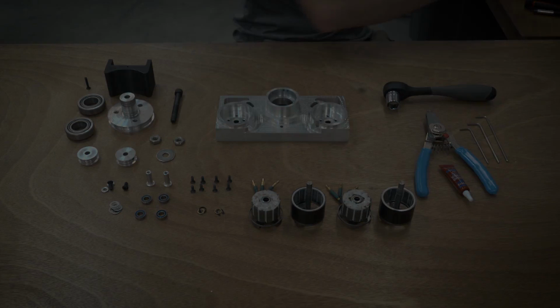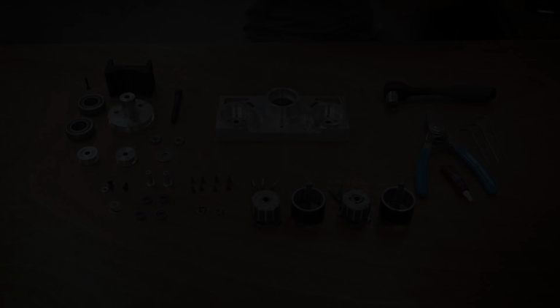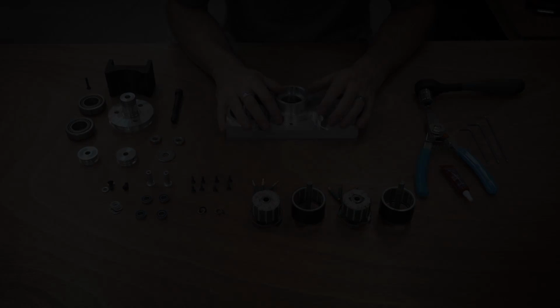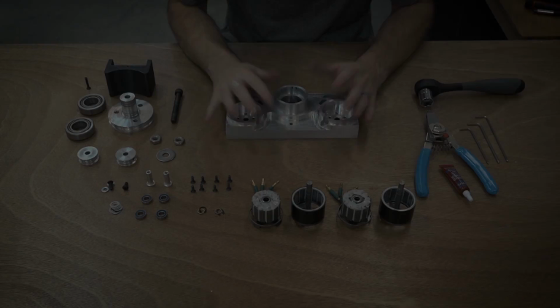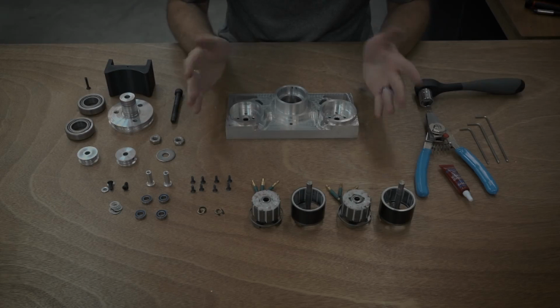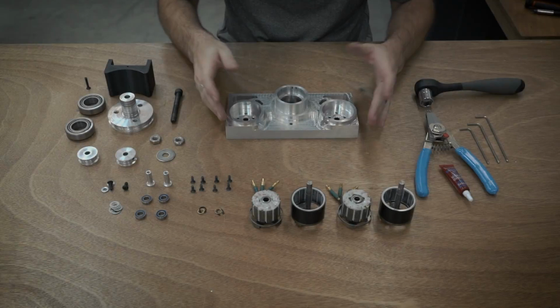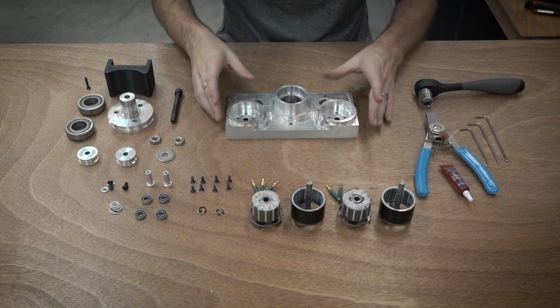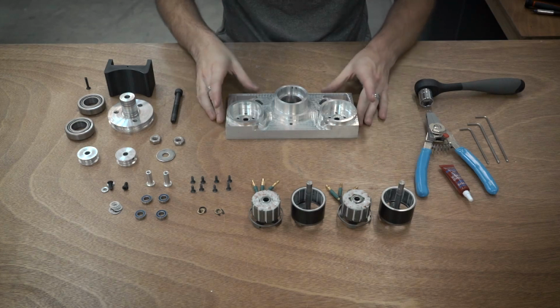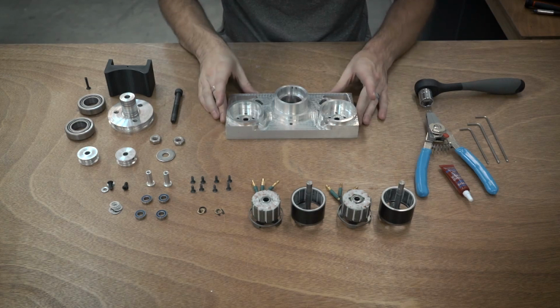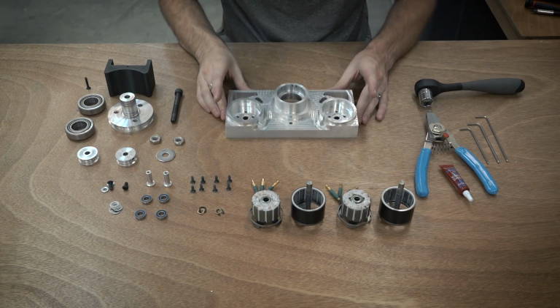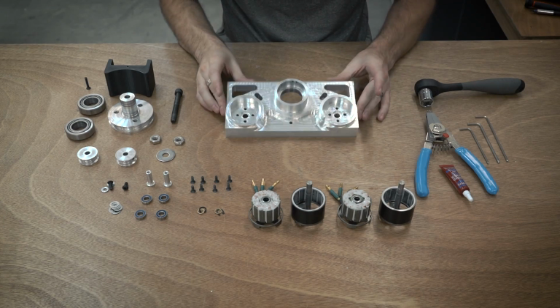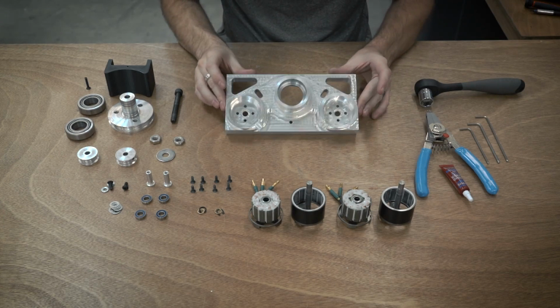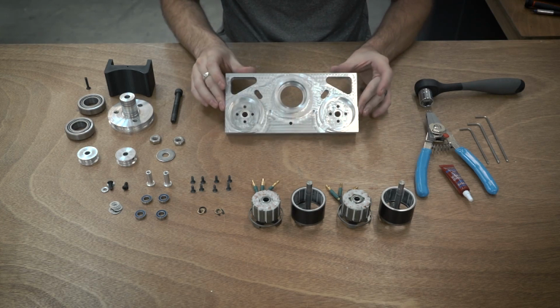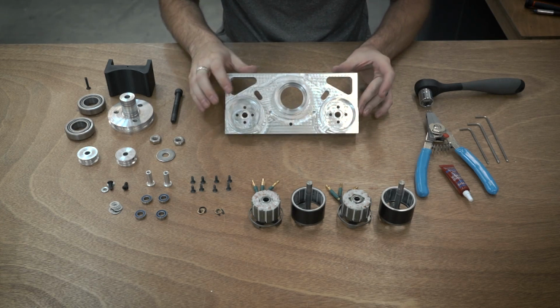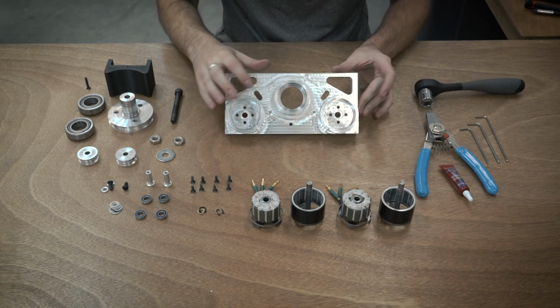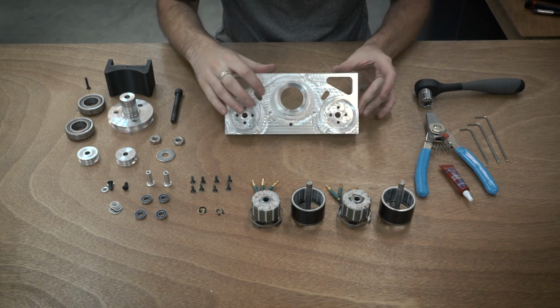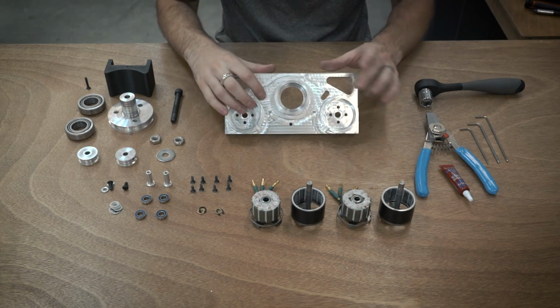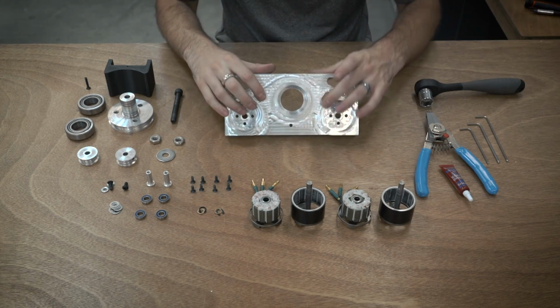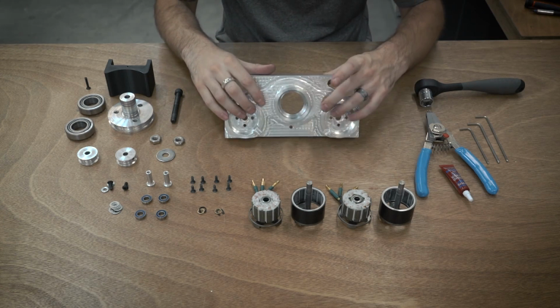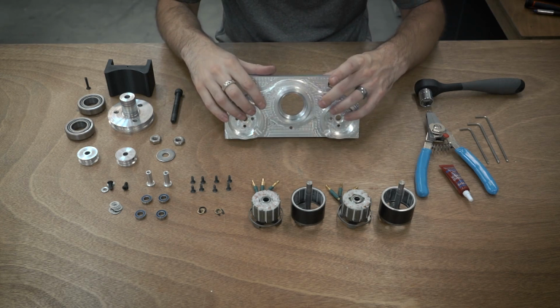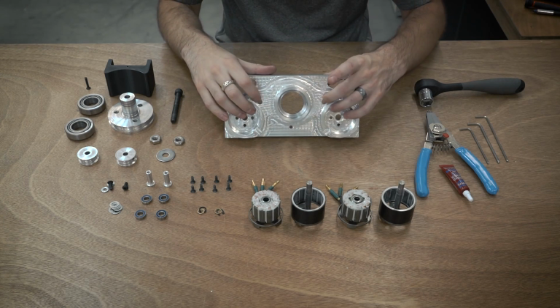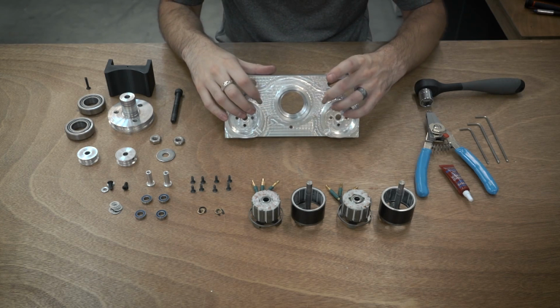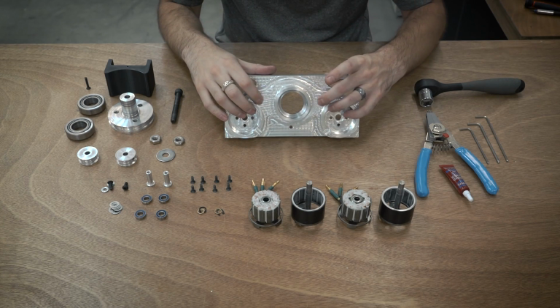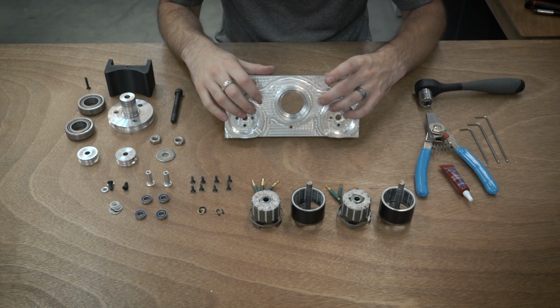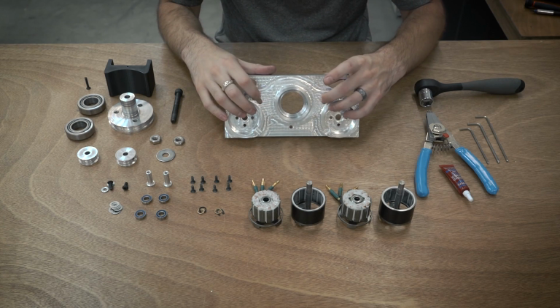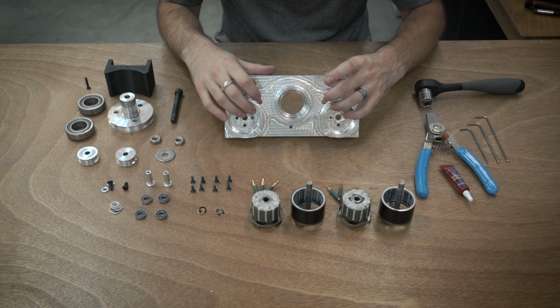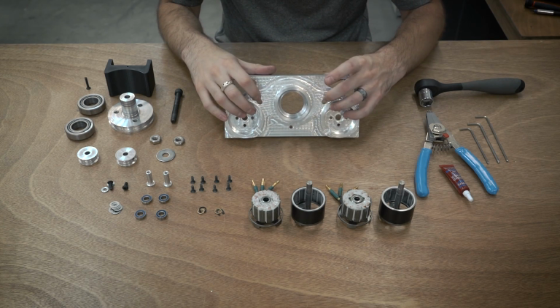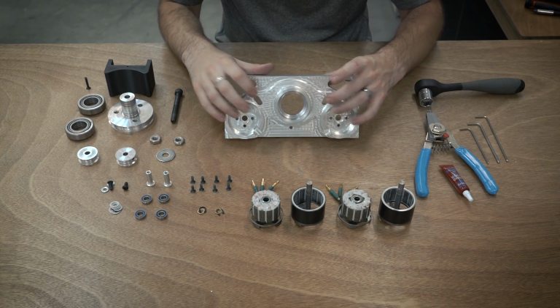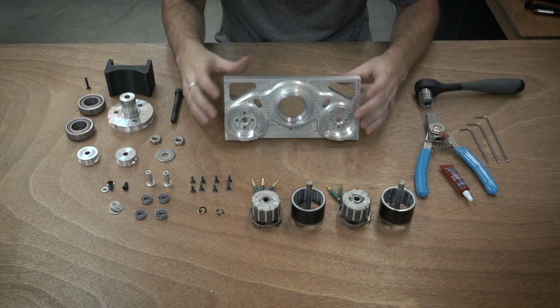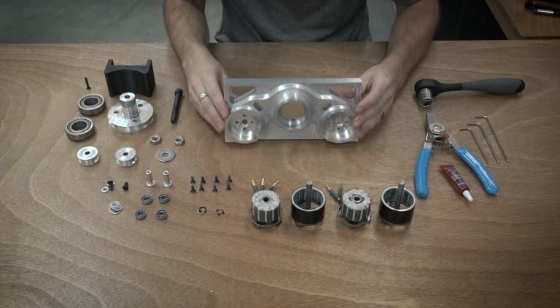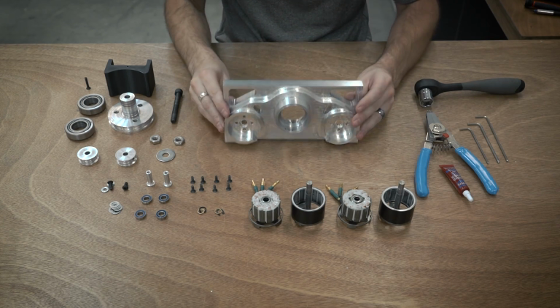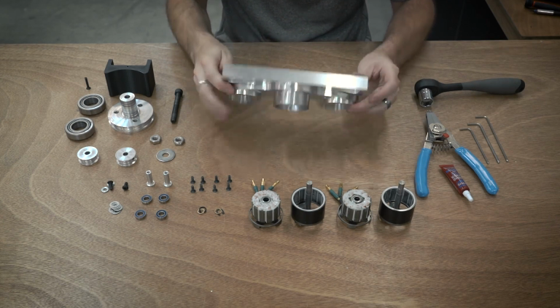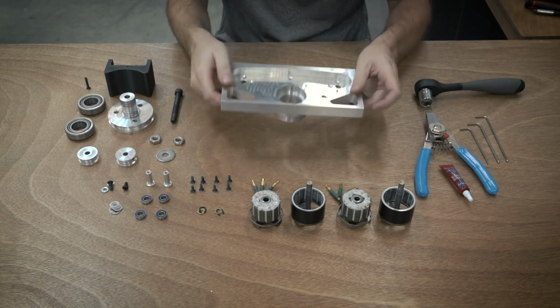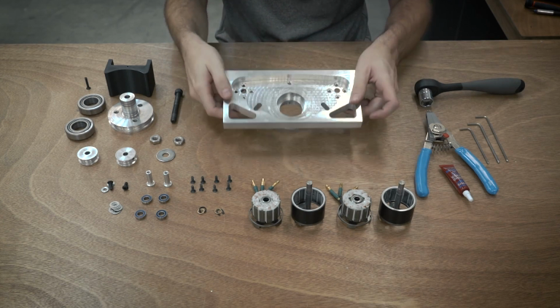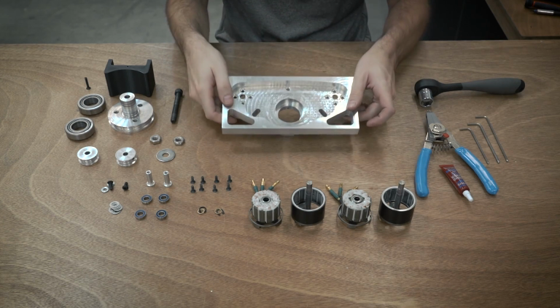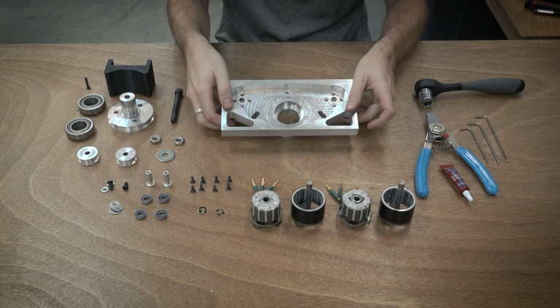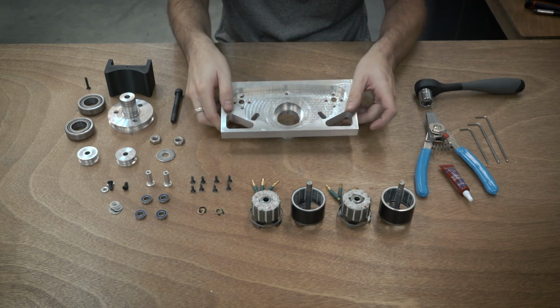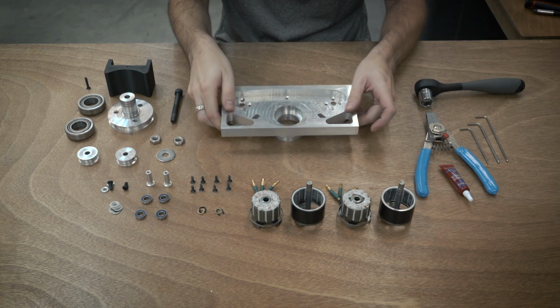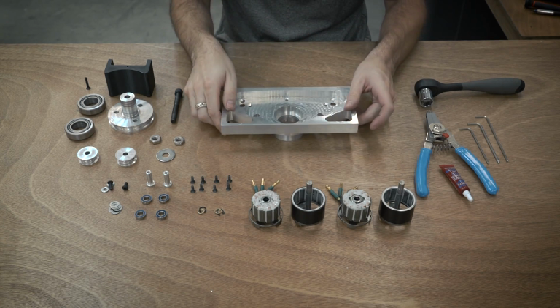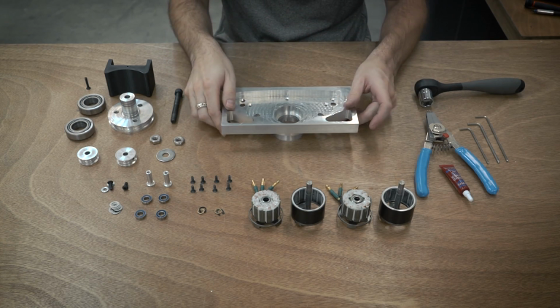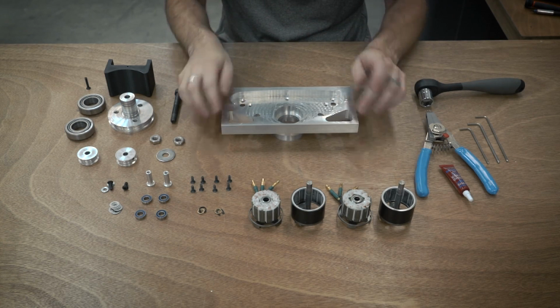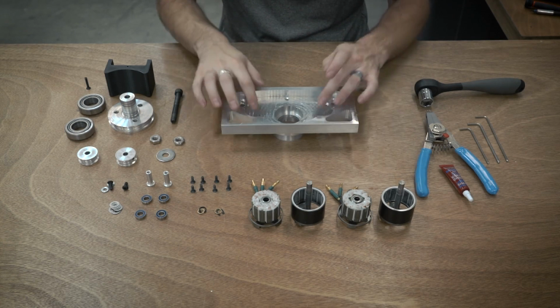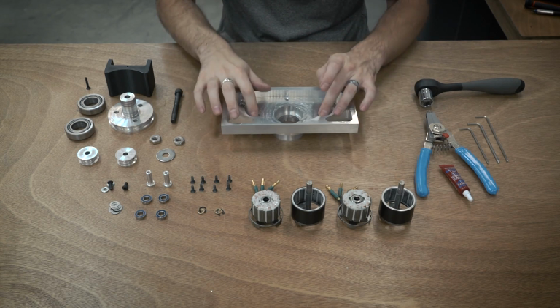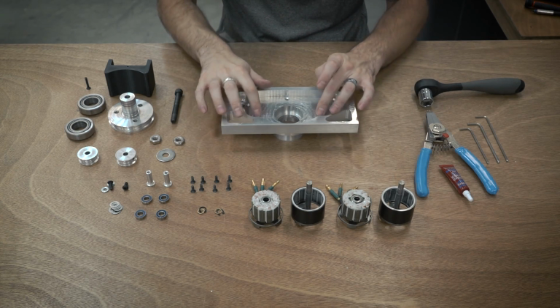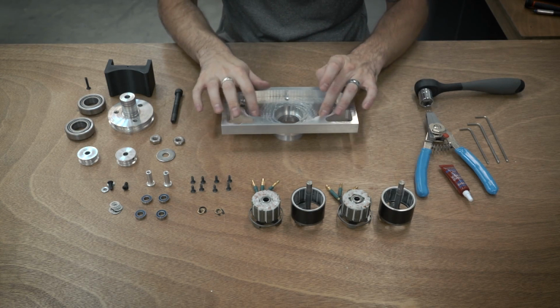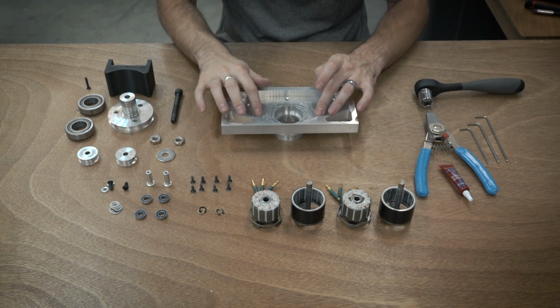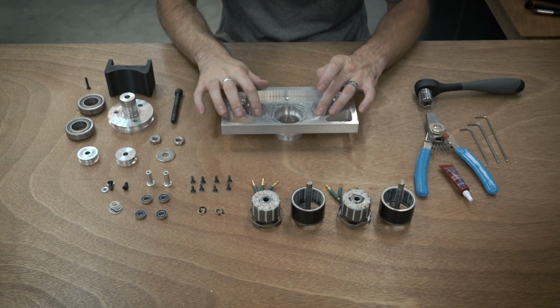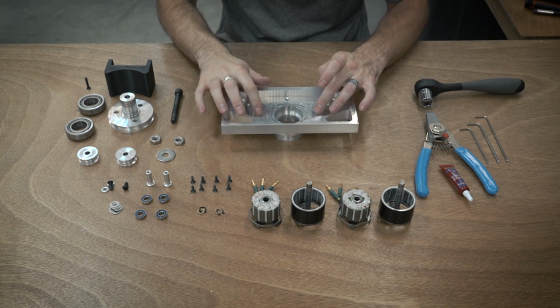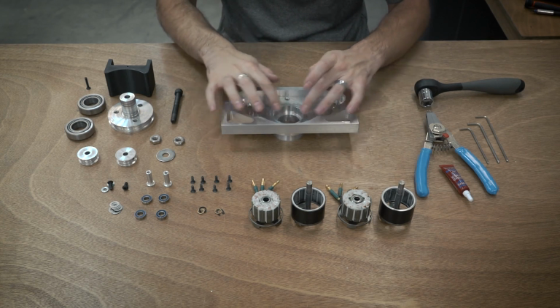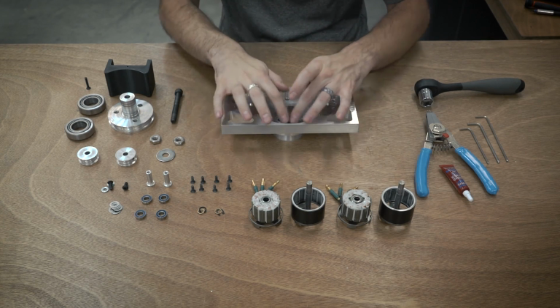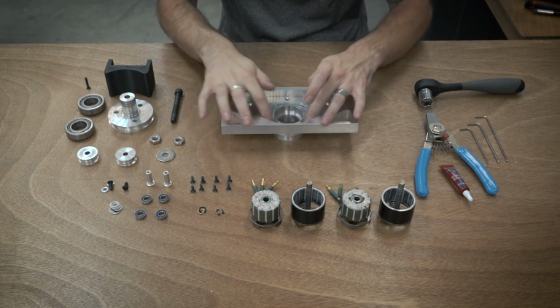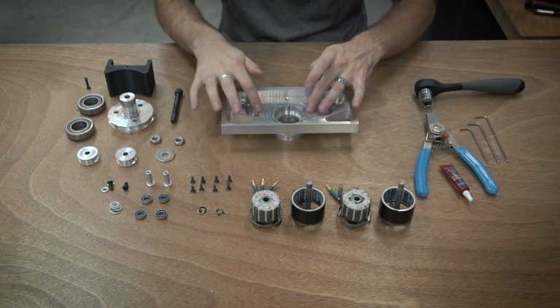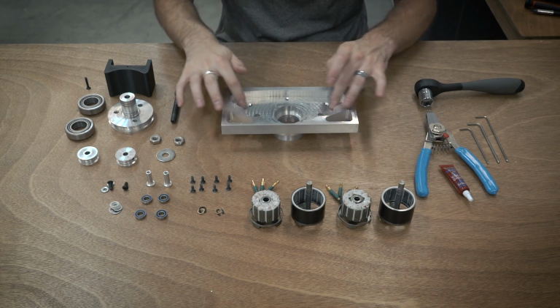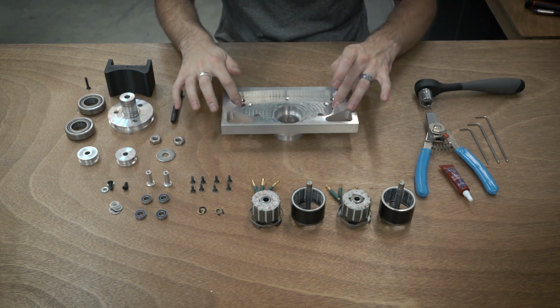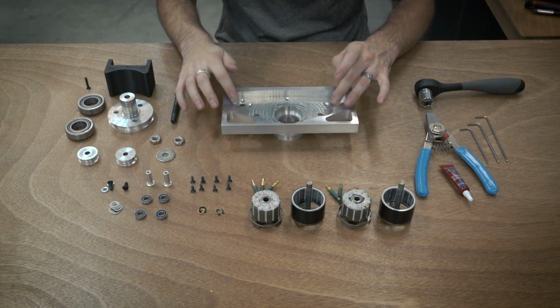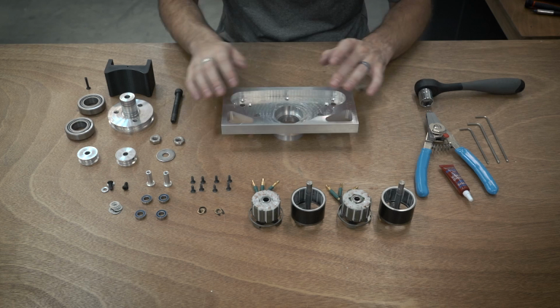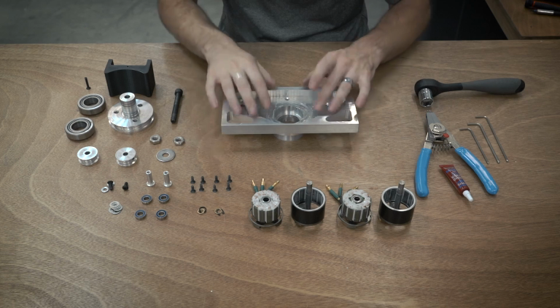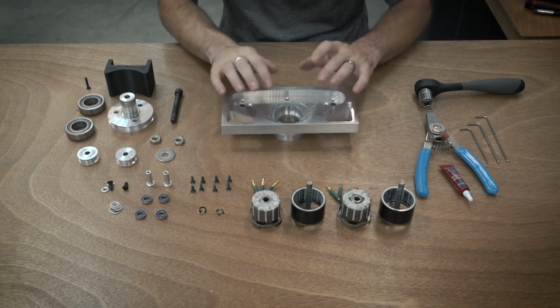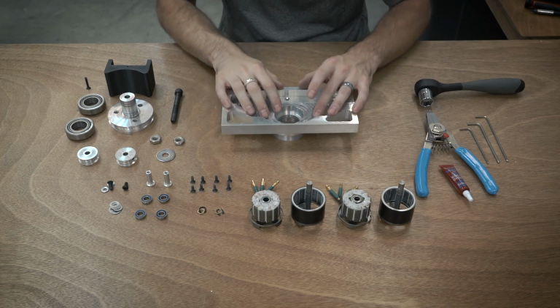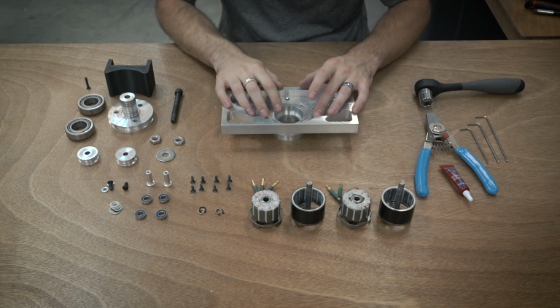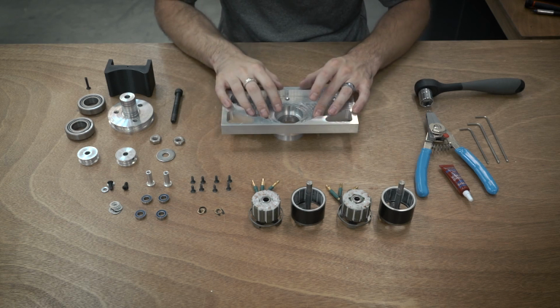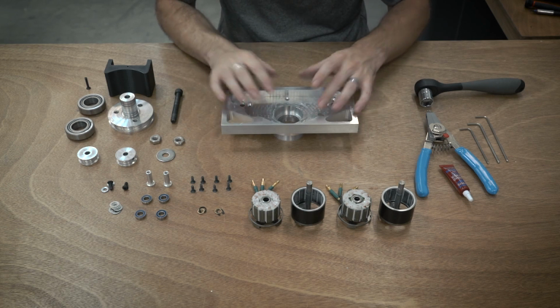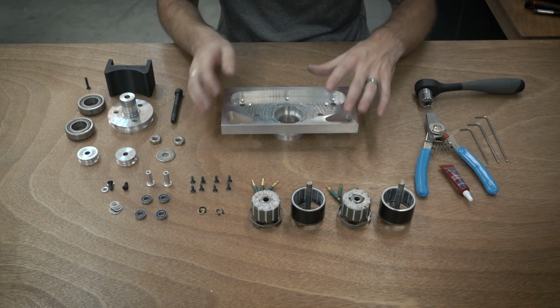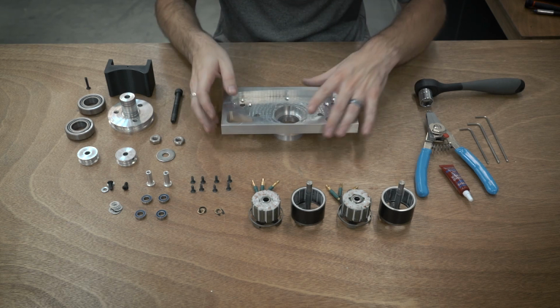I'm going to start by installing the idler pulleys which sit here, which add tension to the belt.